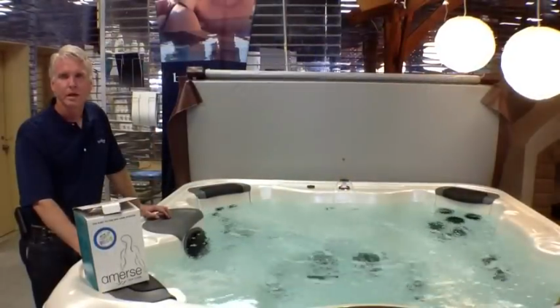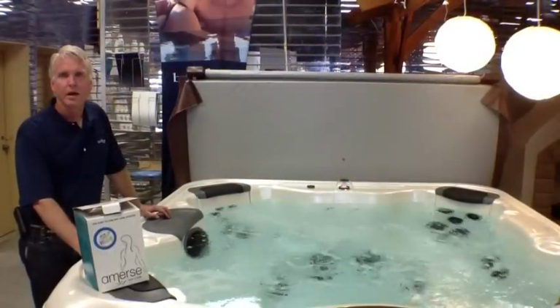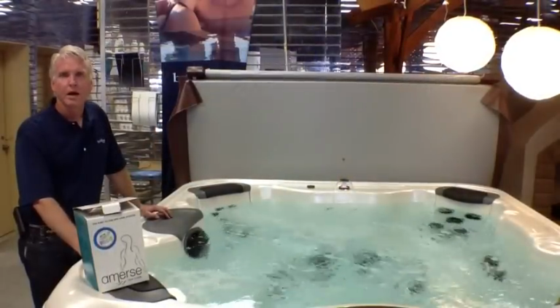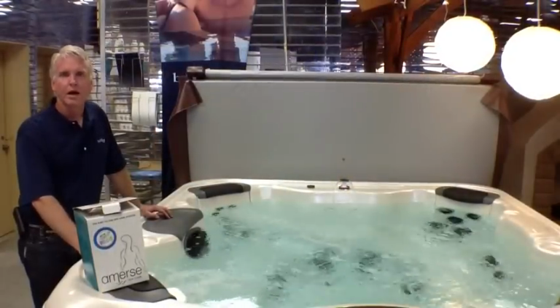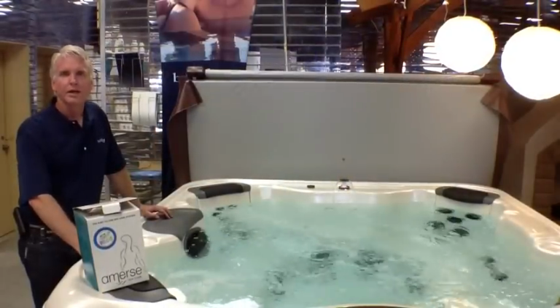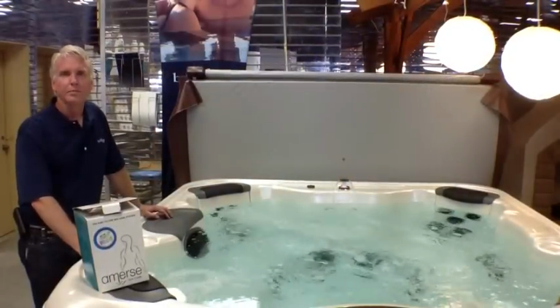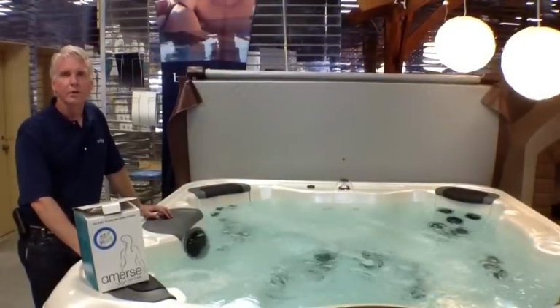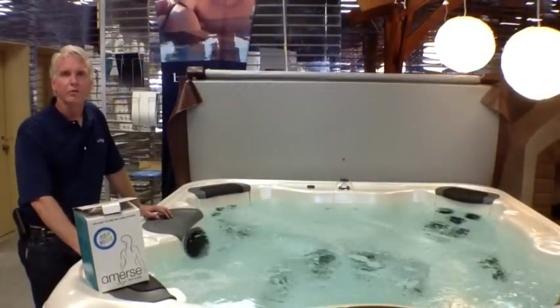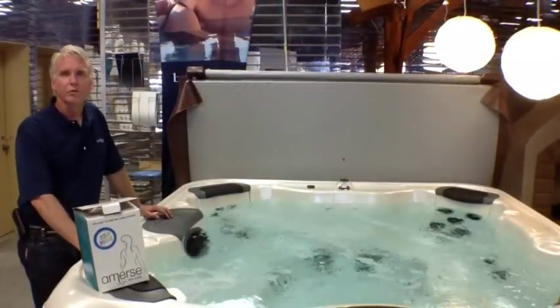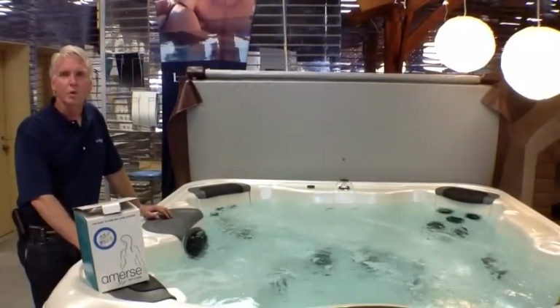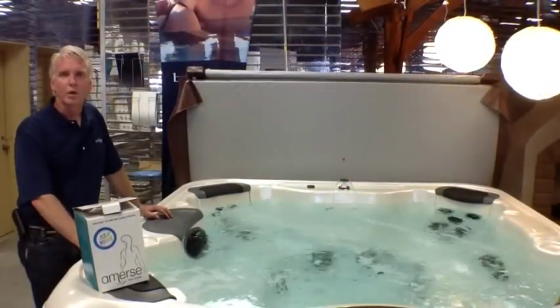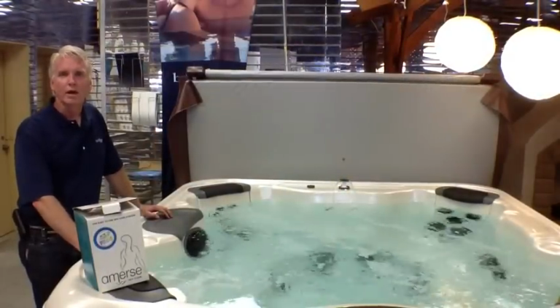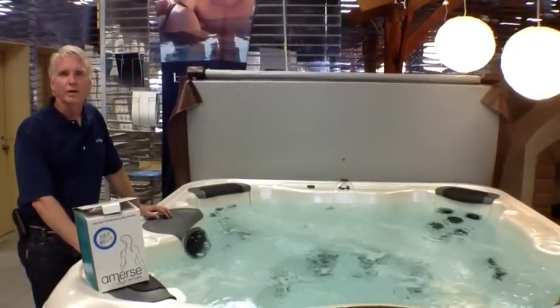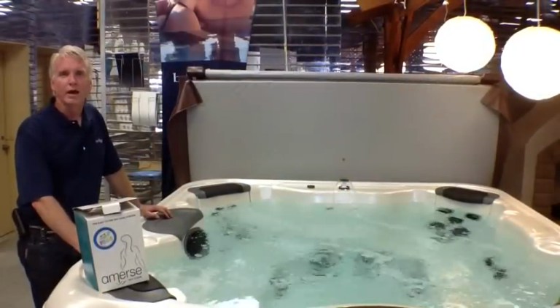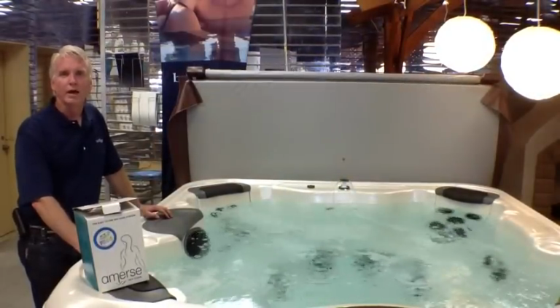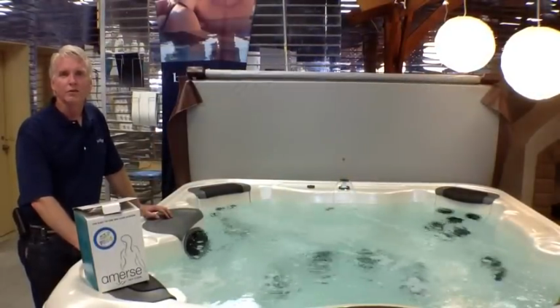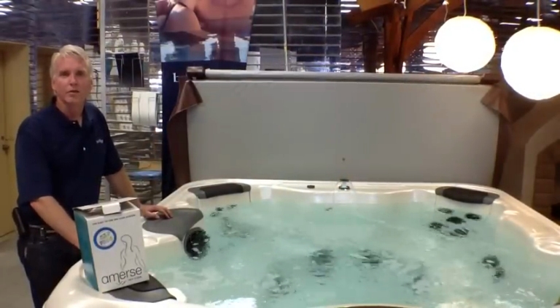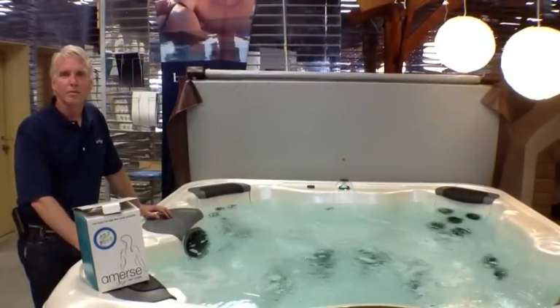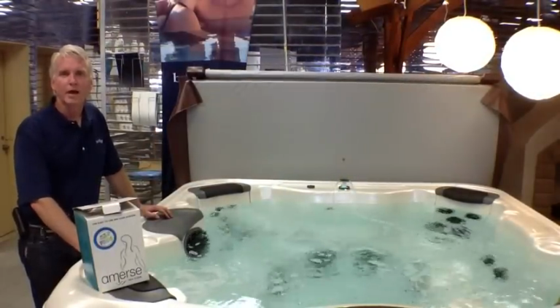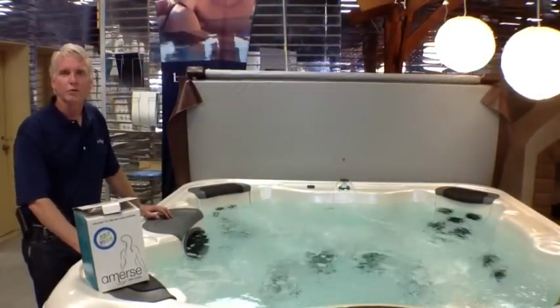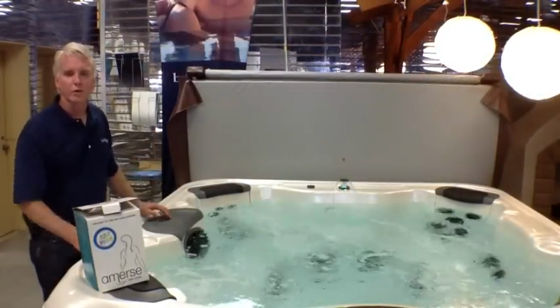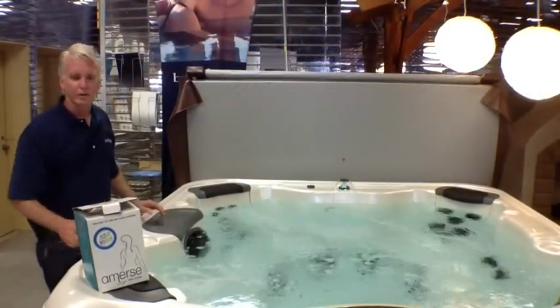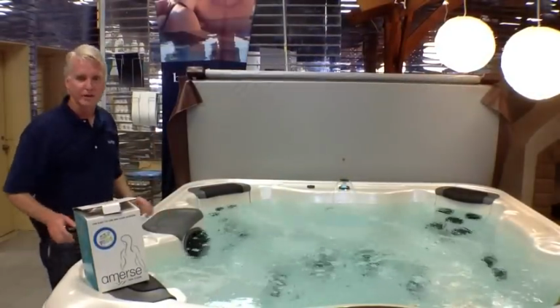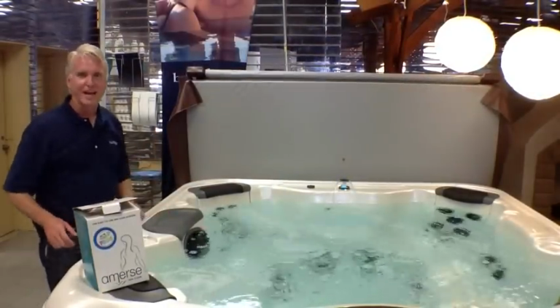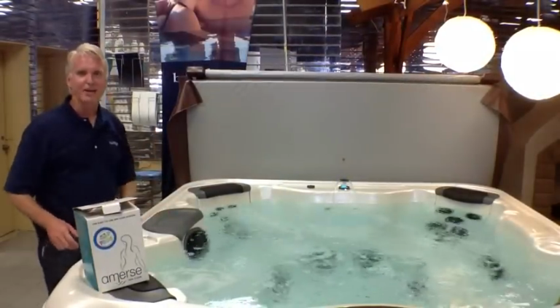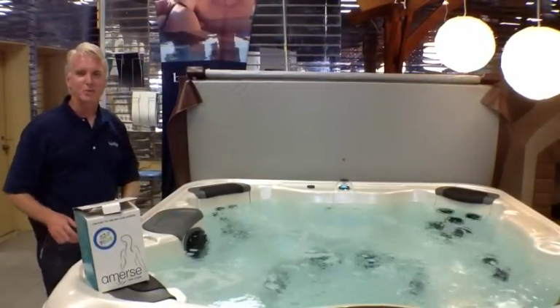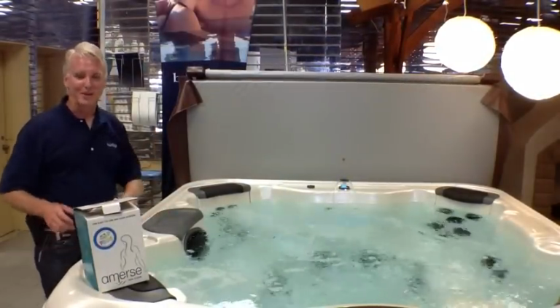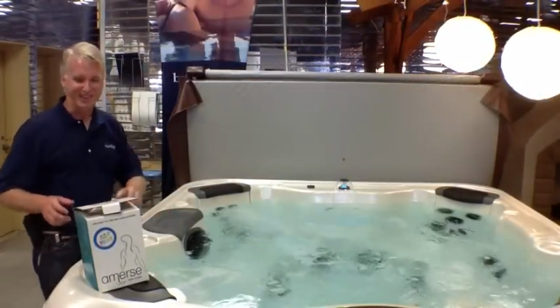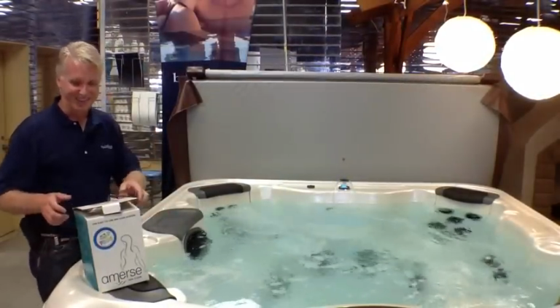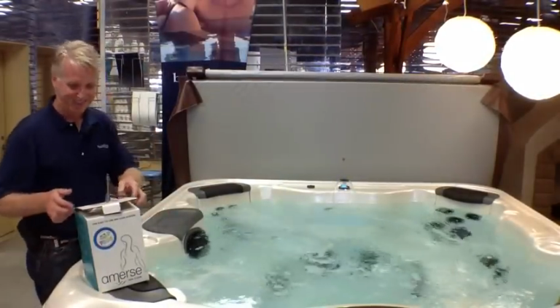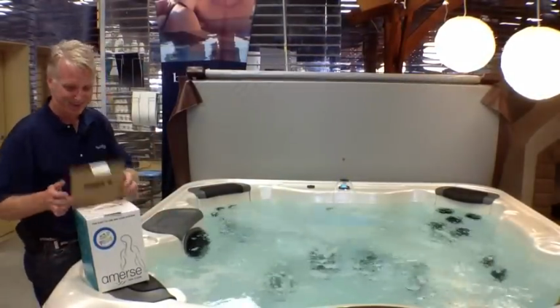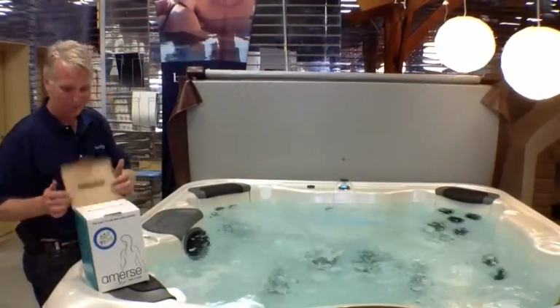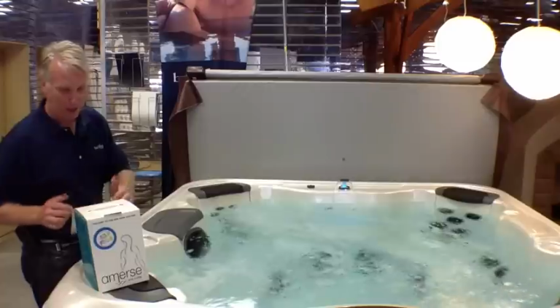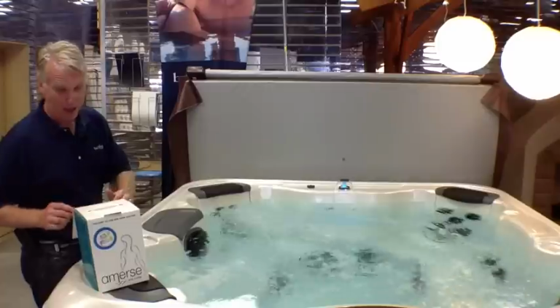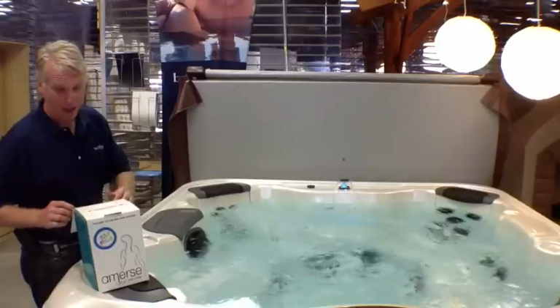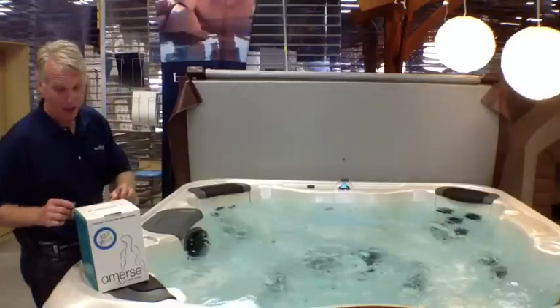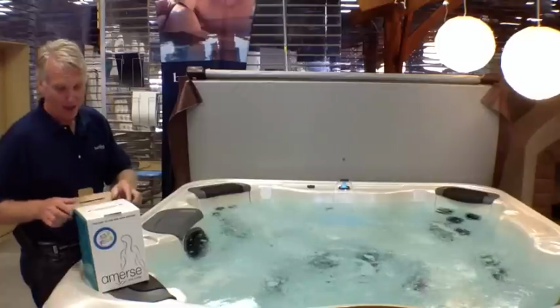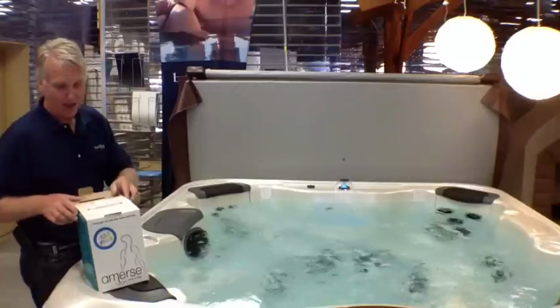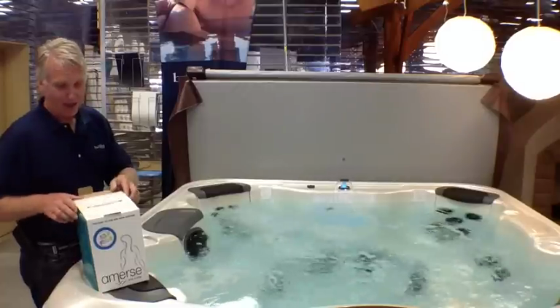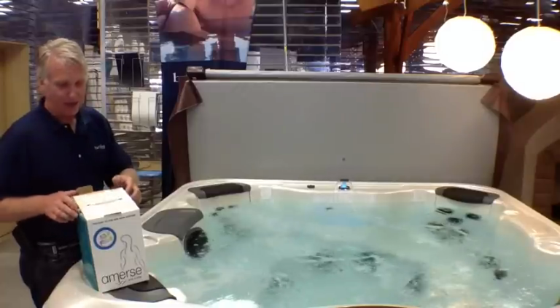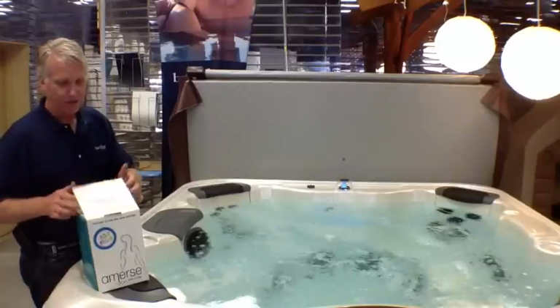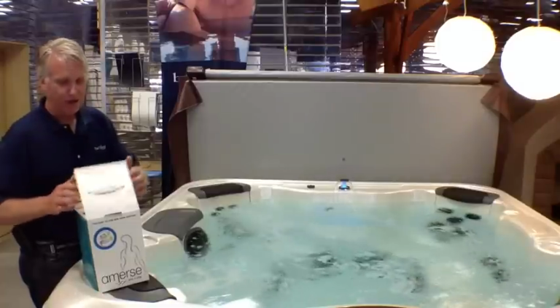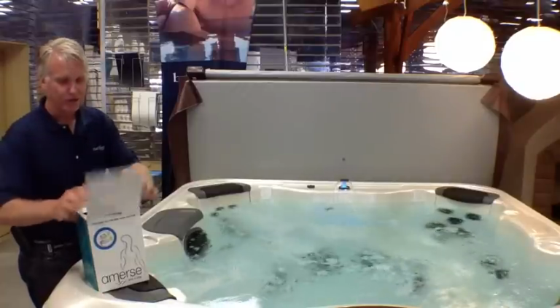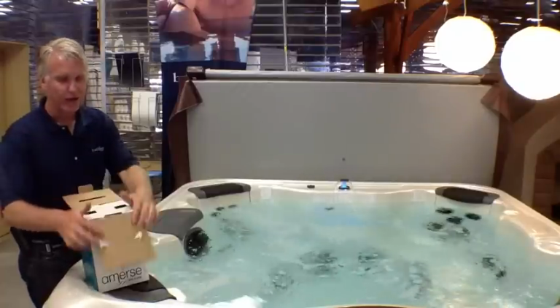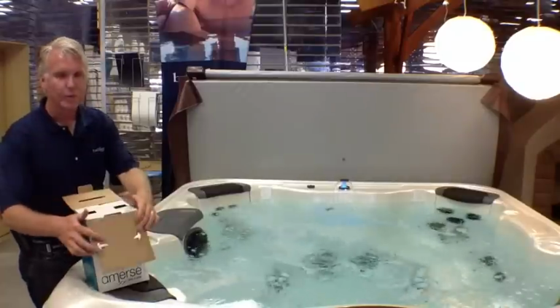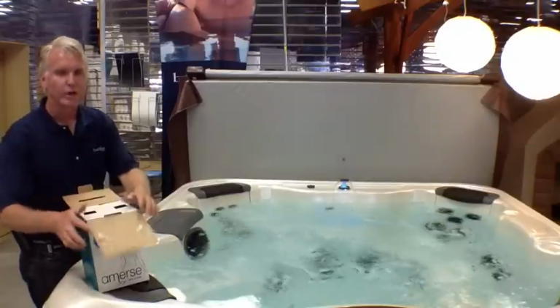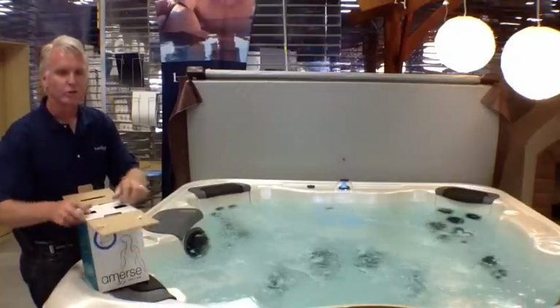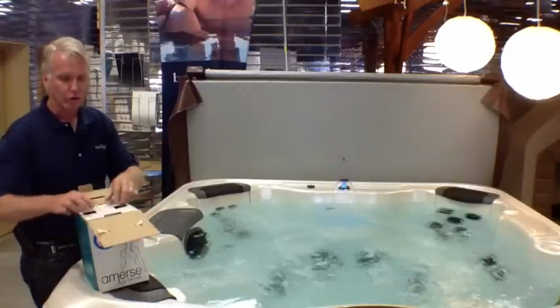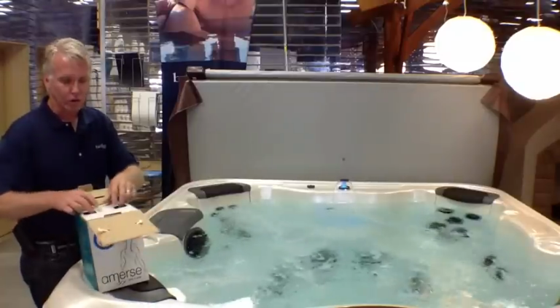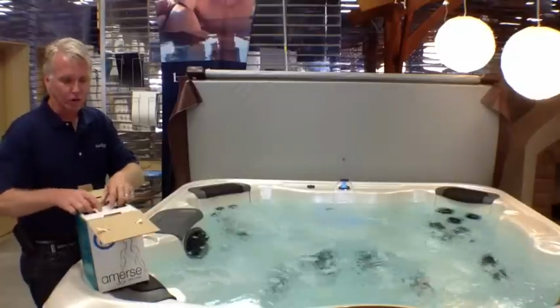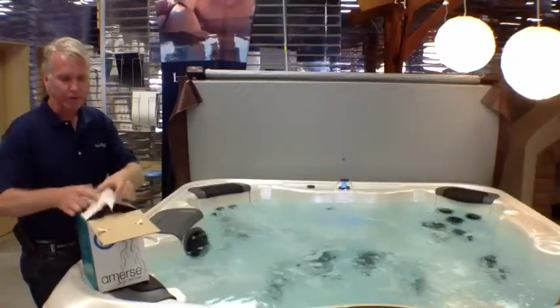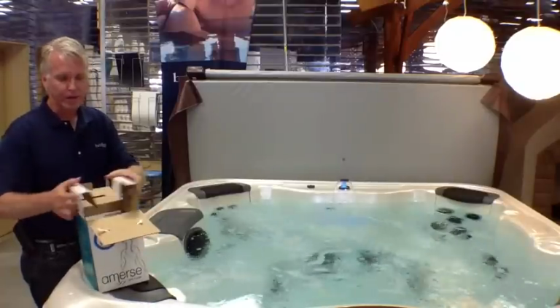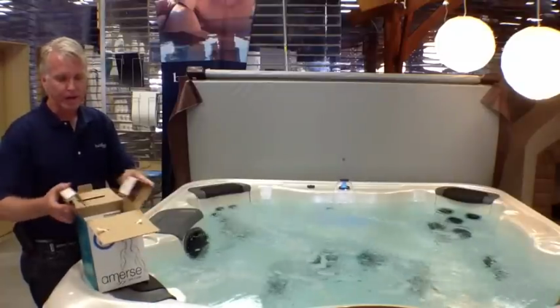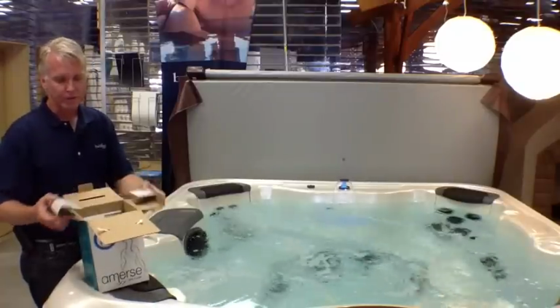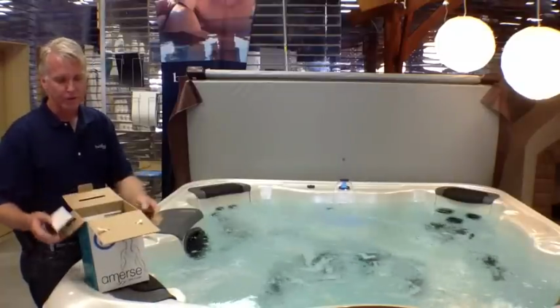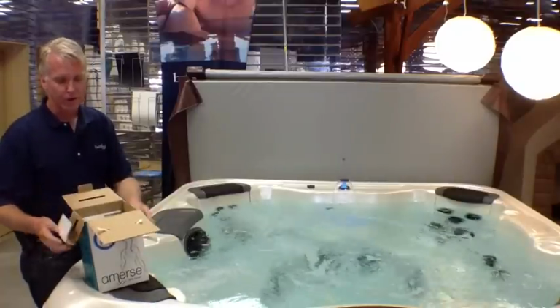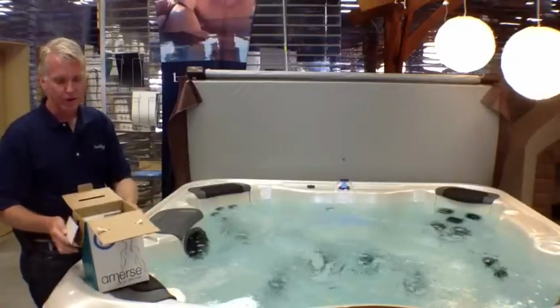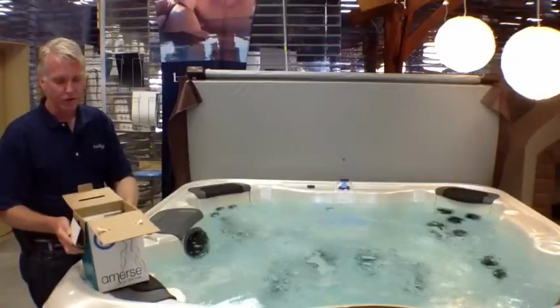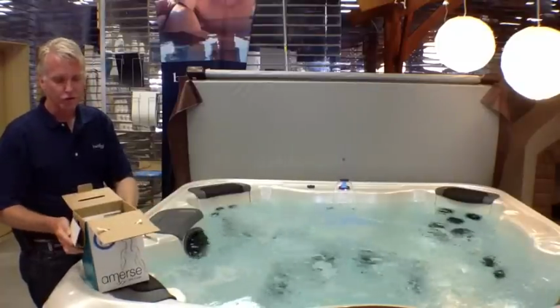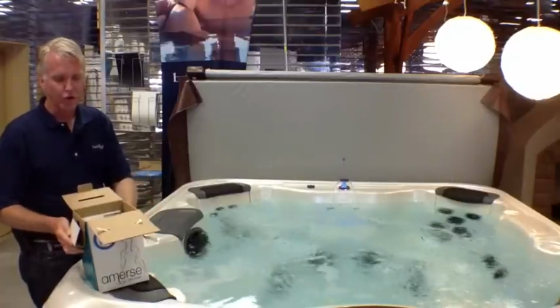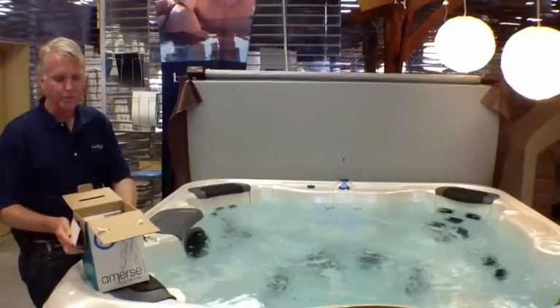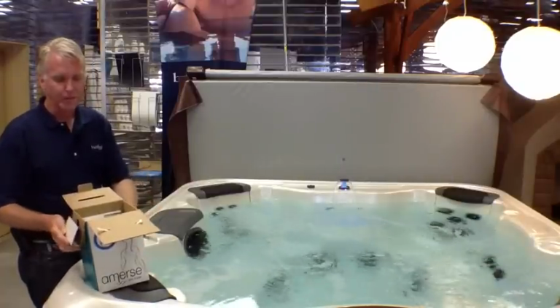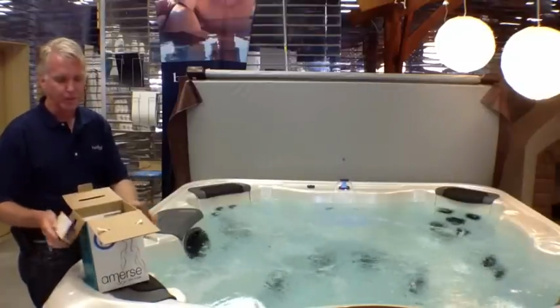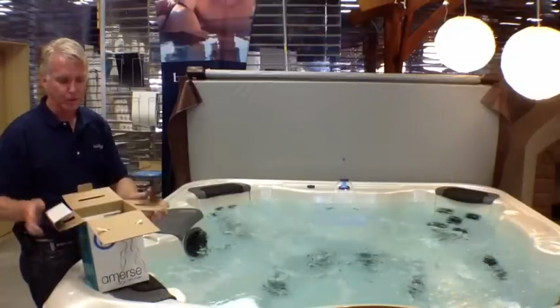Hi, I'm Bill from Long Island Hot Tub, outdoor living expert, and today we're going to talk a little bit about startup chemicals.